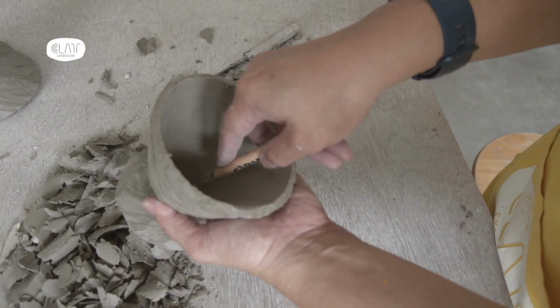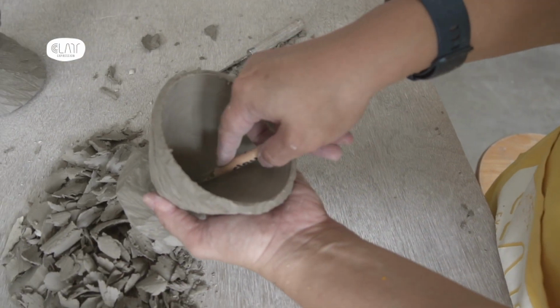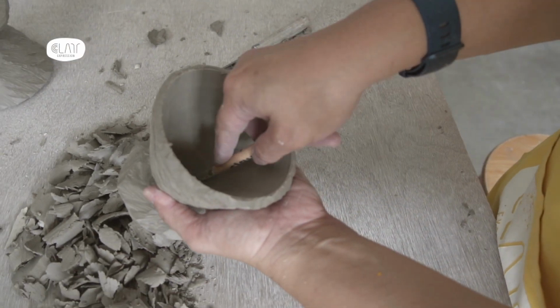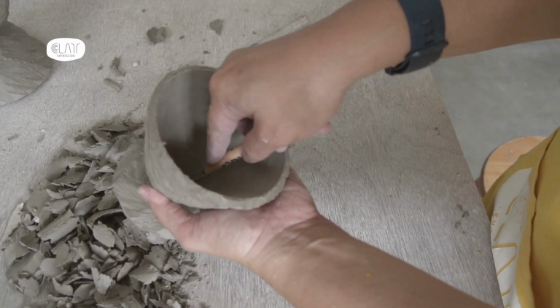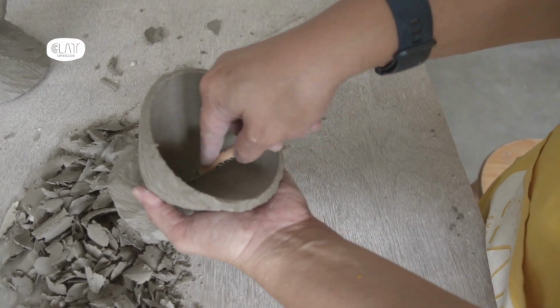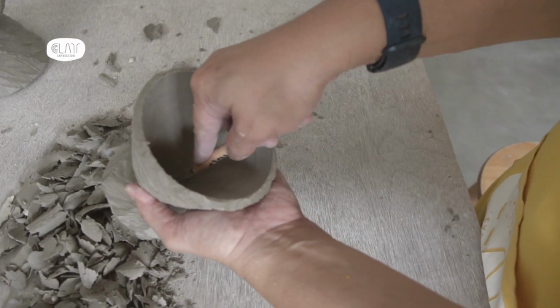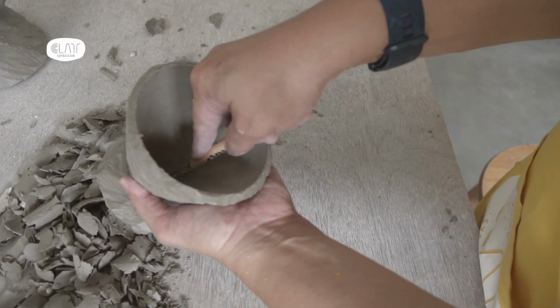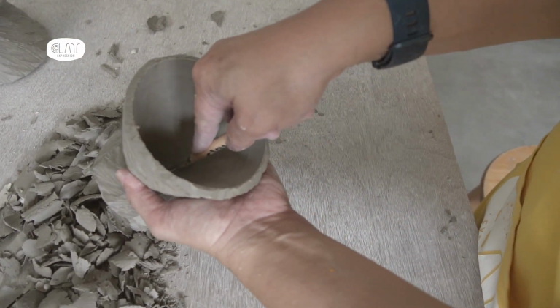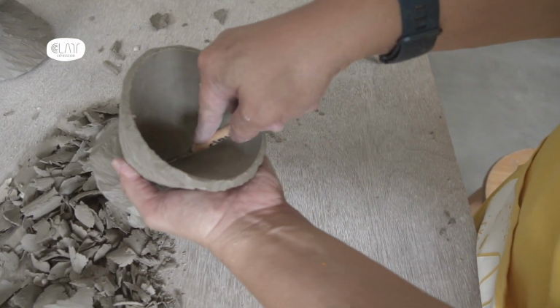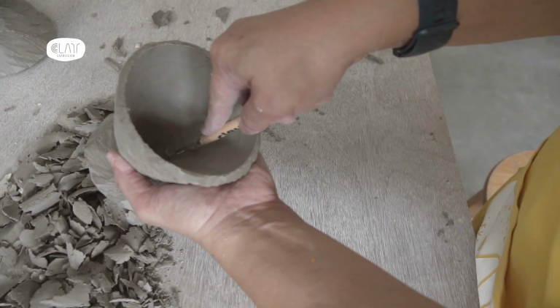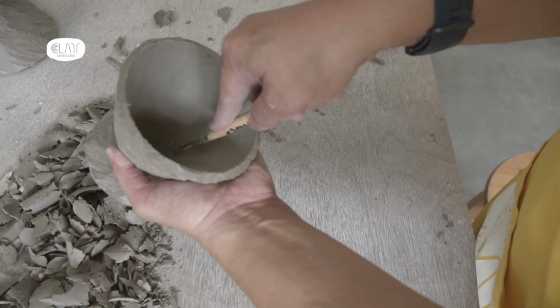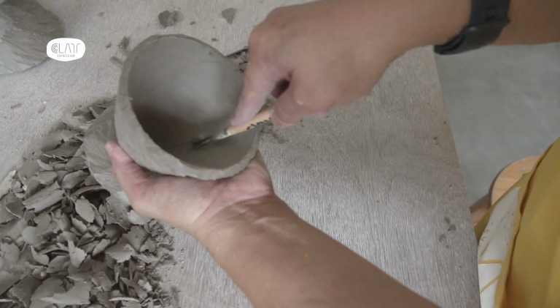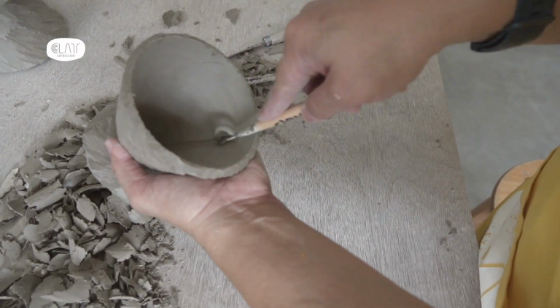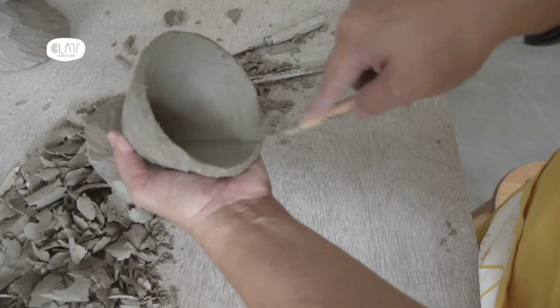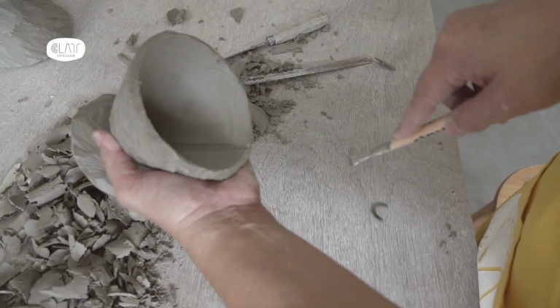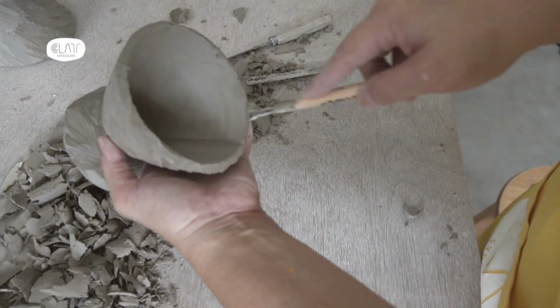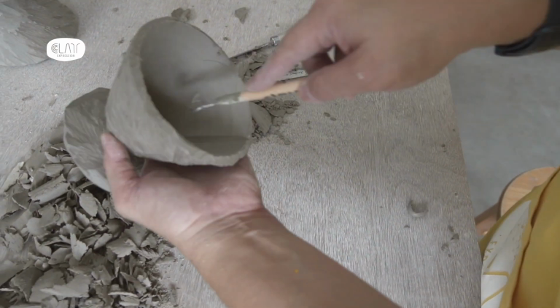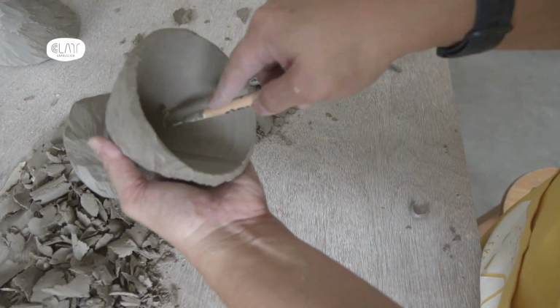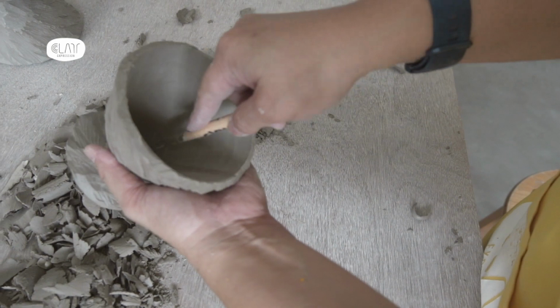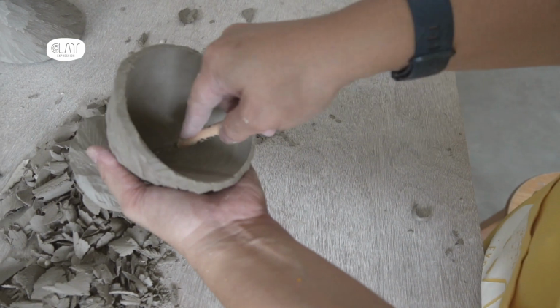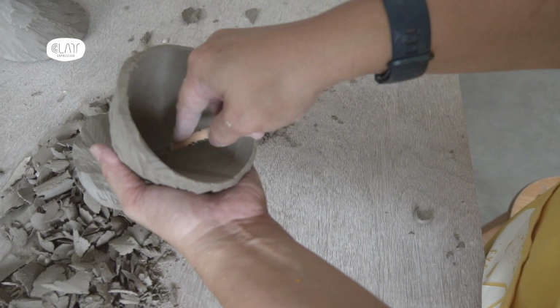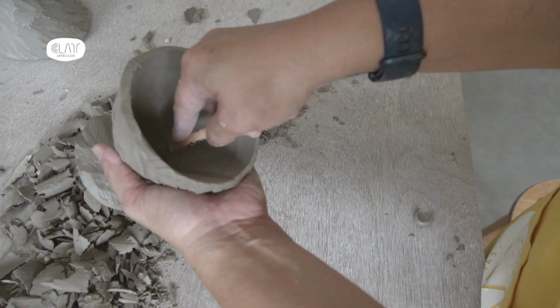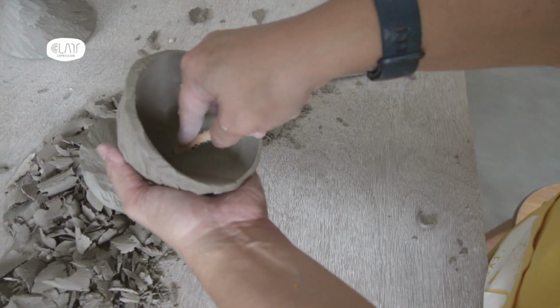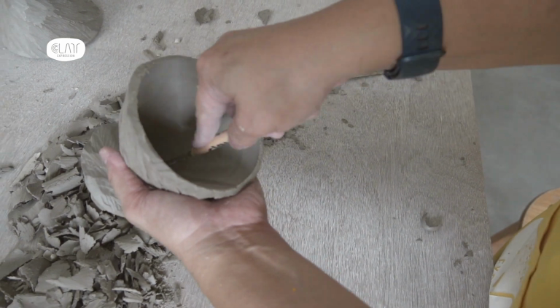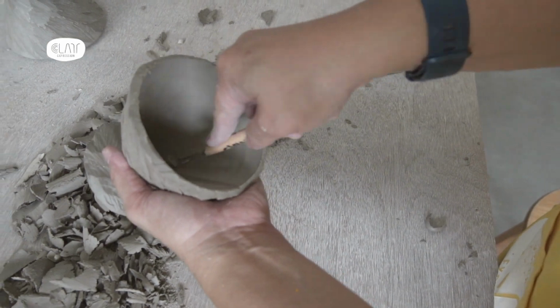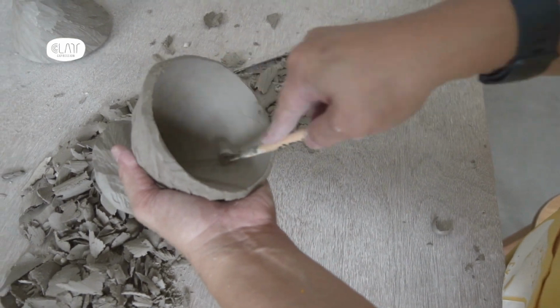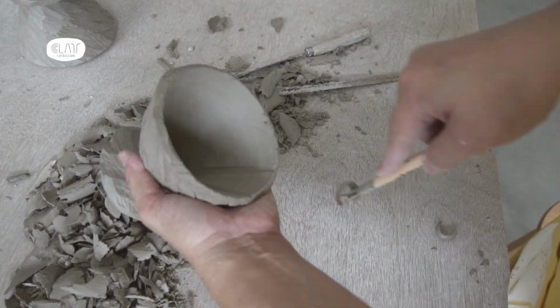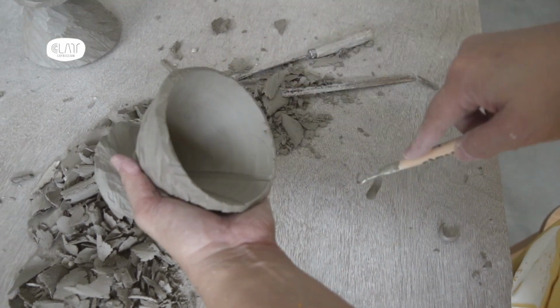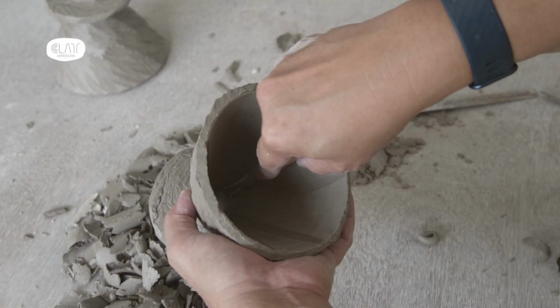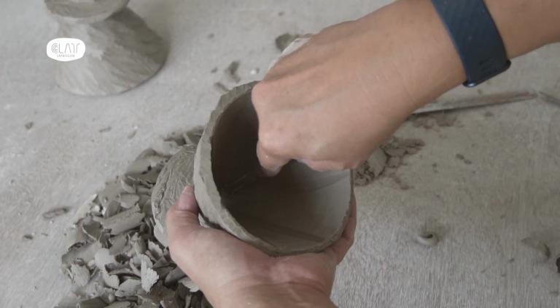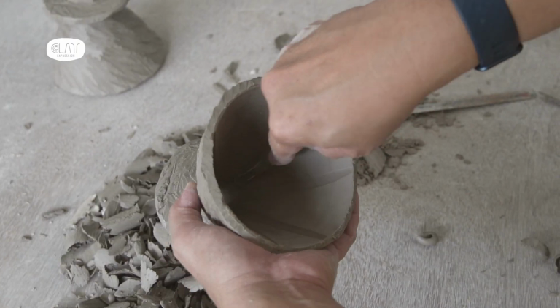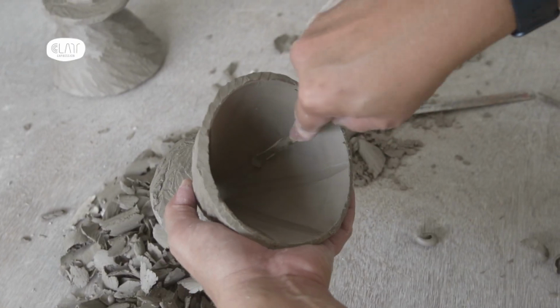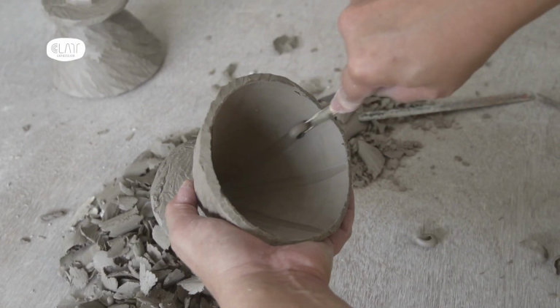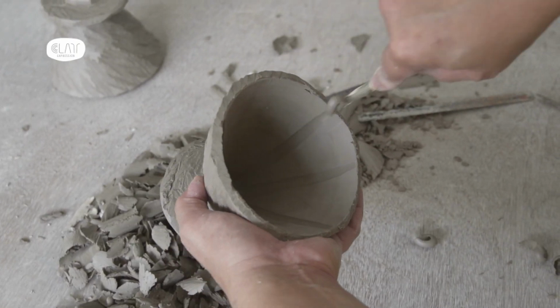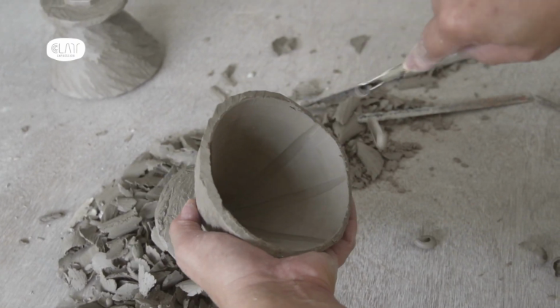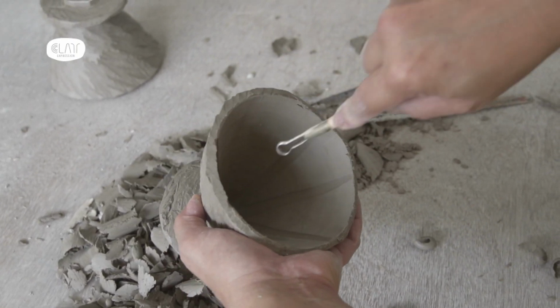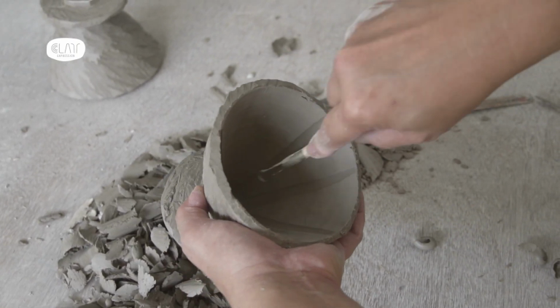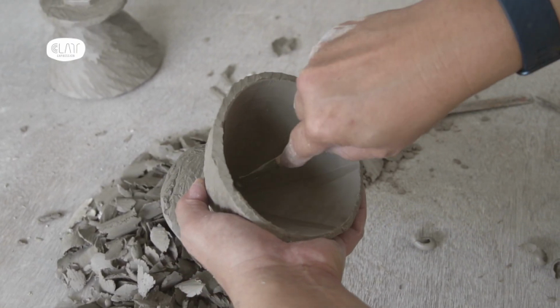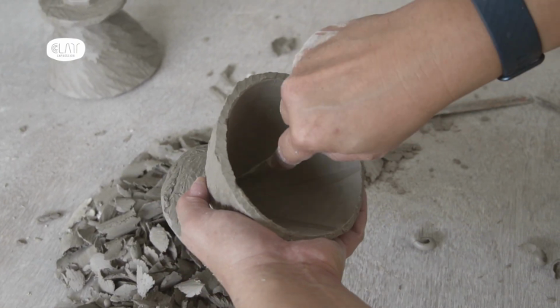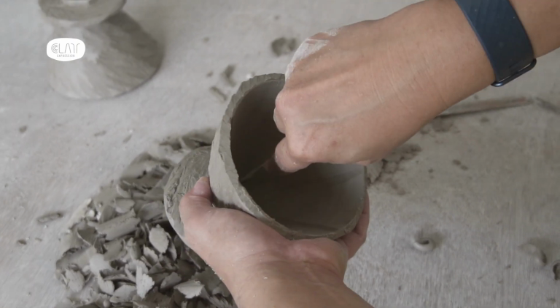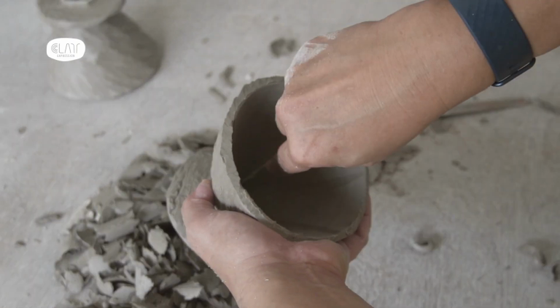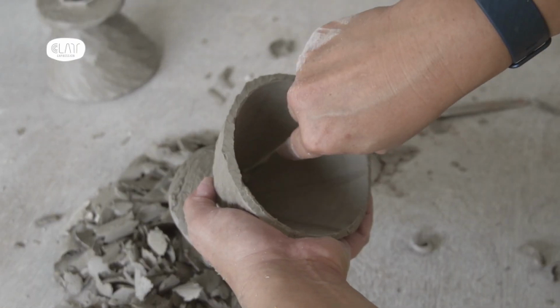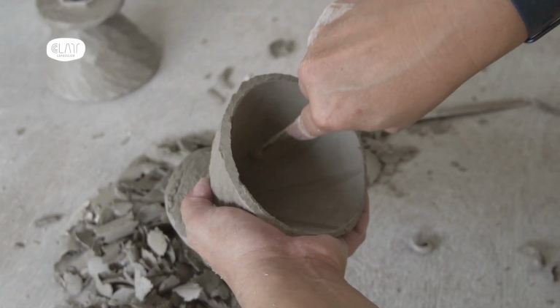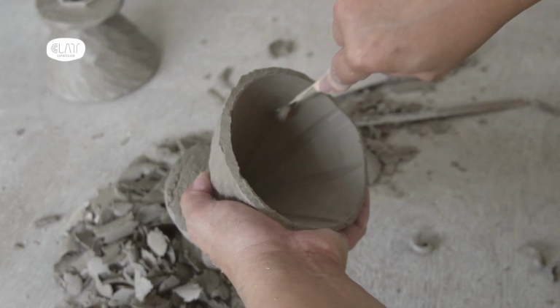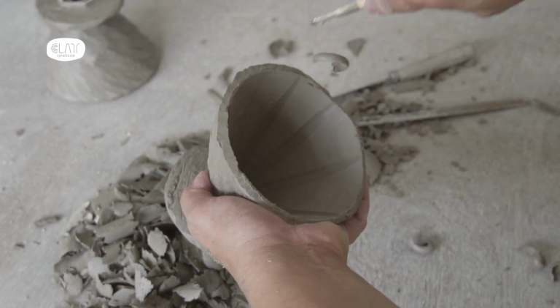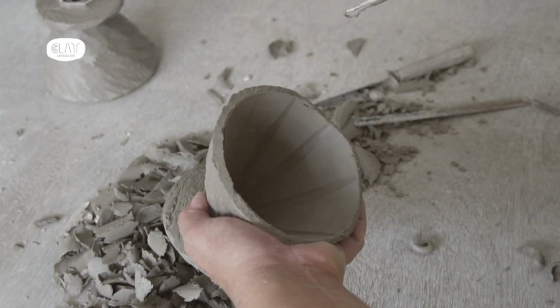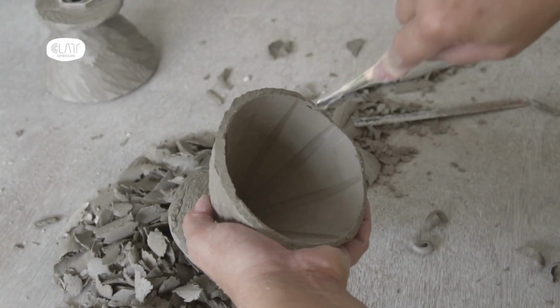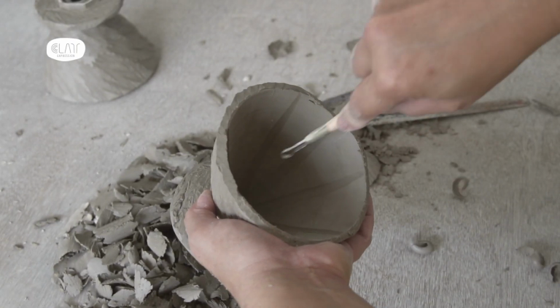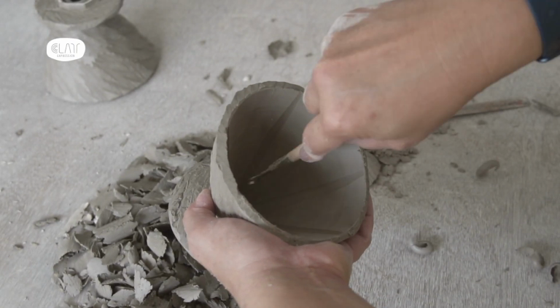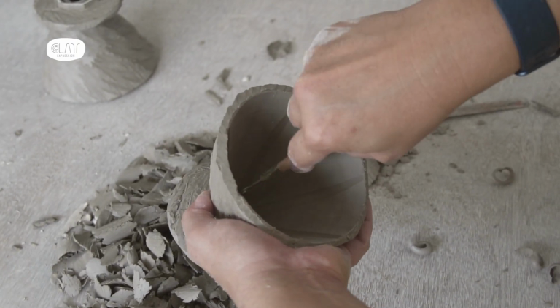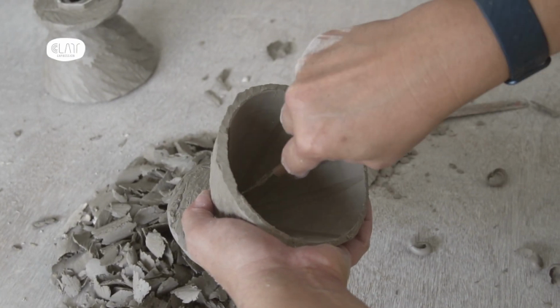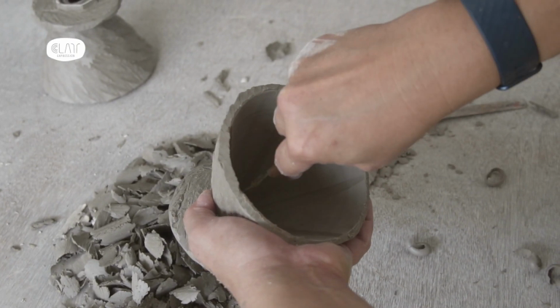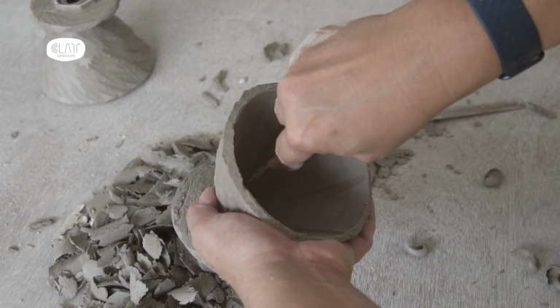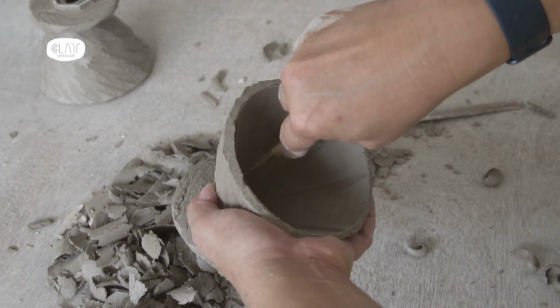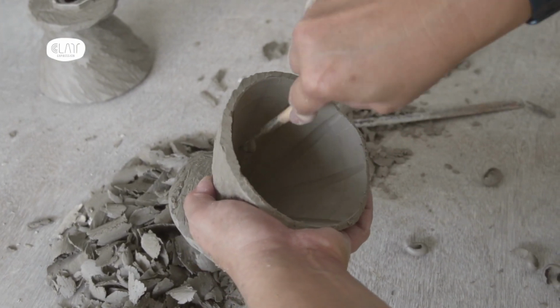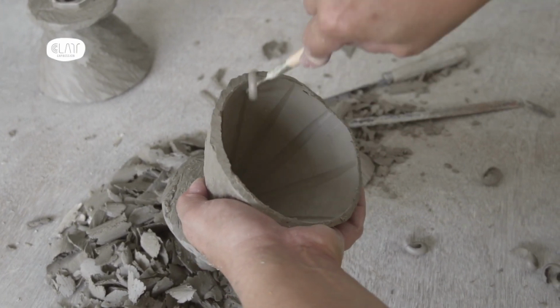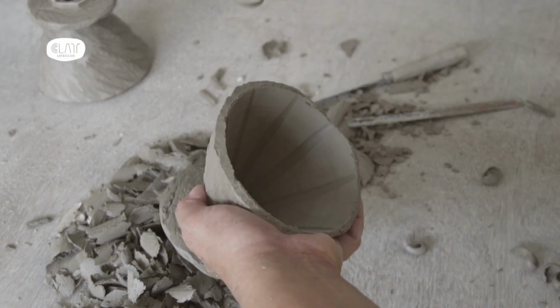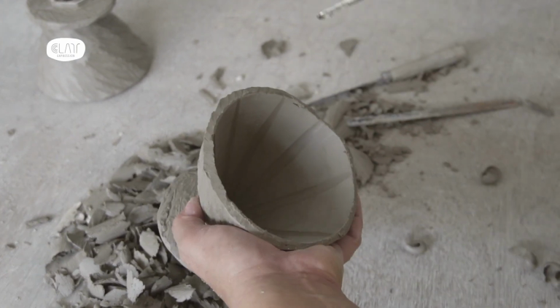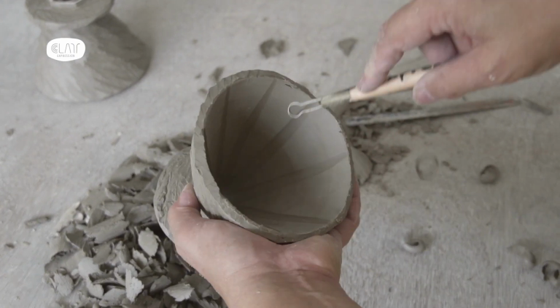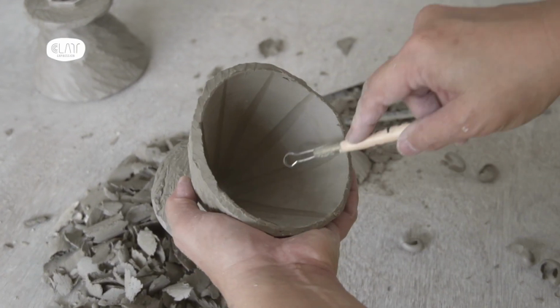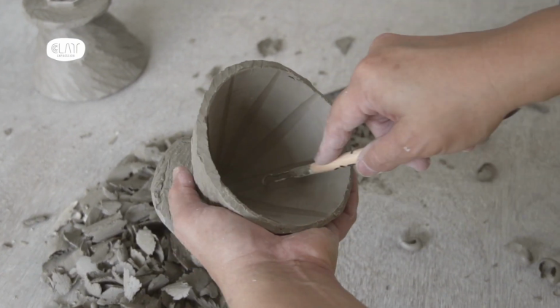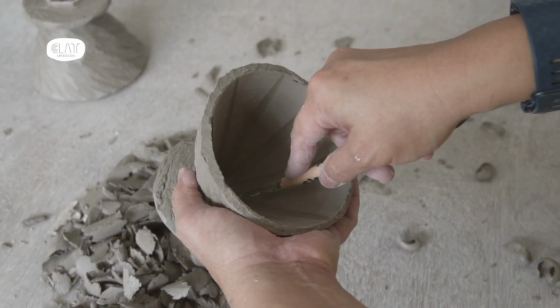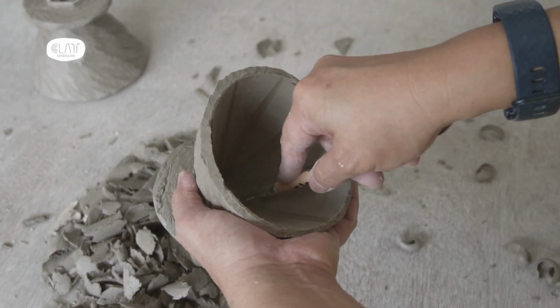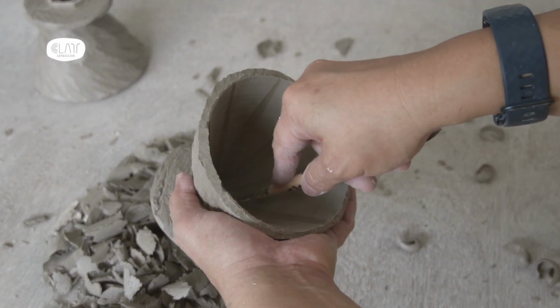The lines and textures inside the dripper will also affect the brewing time of the coffee as well.